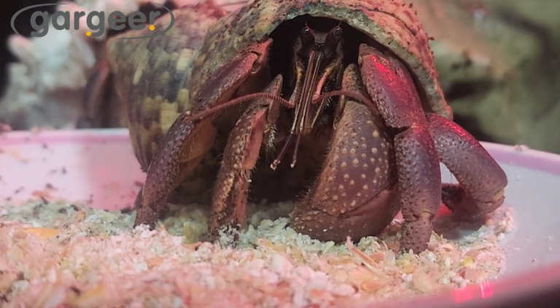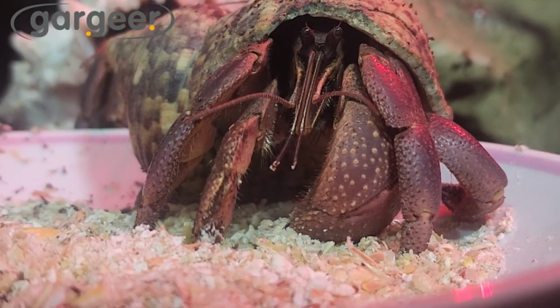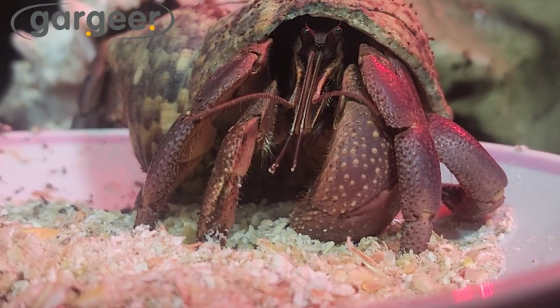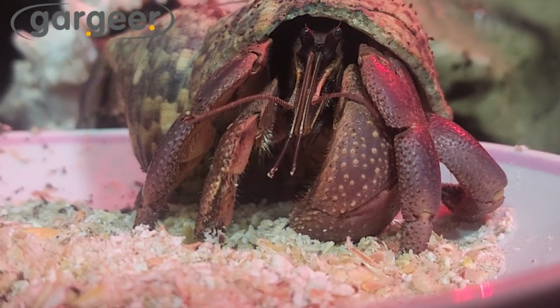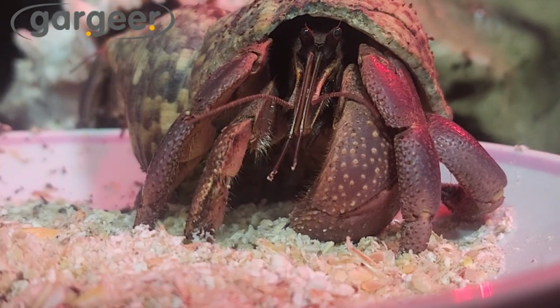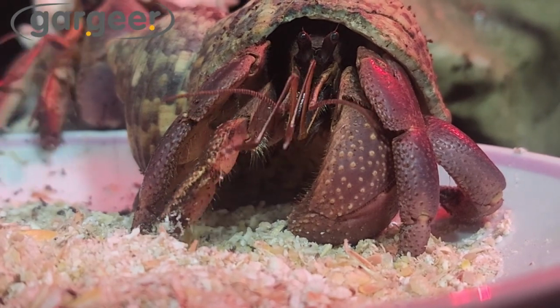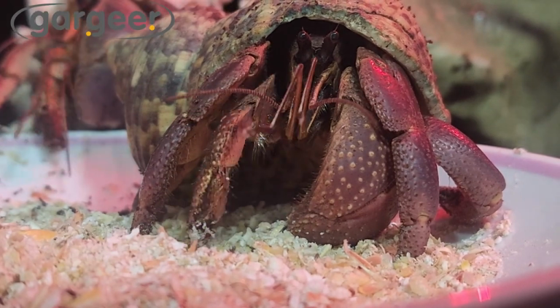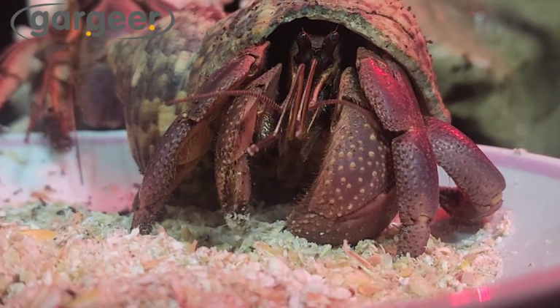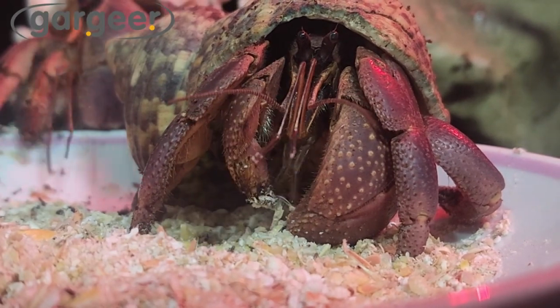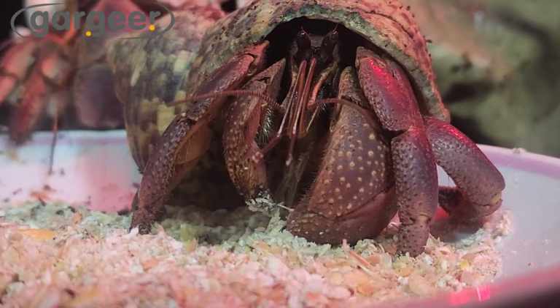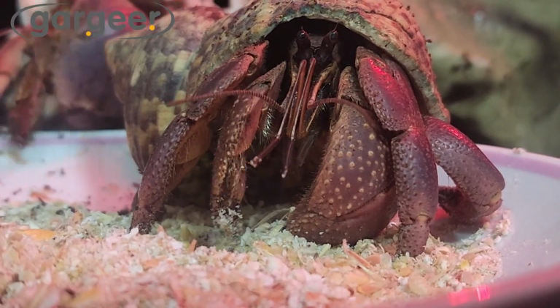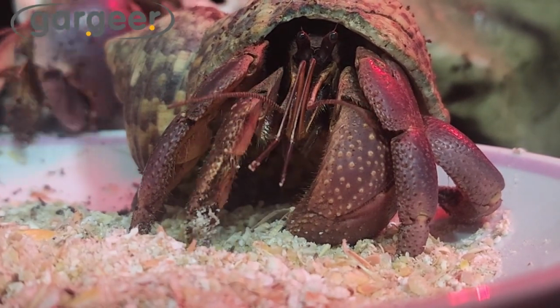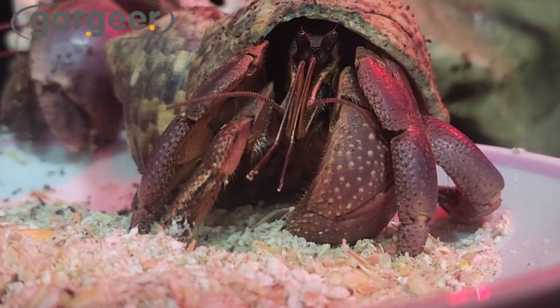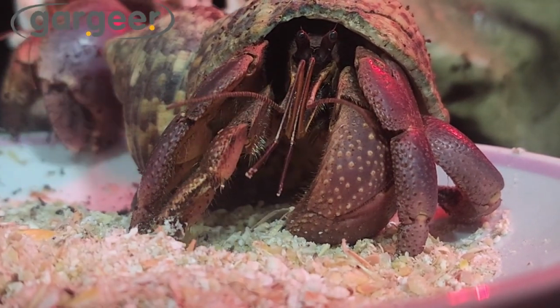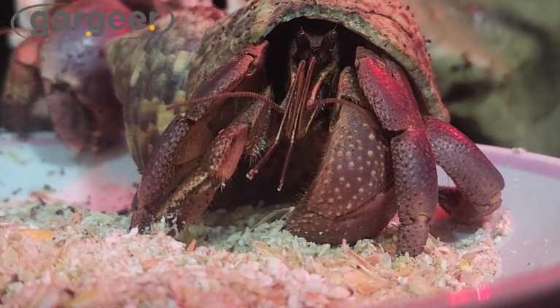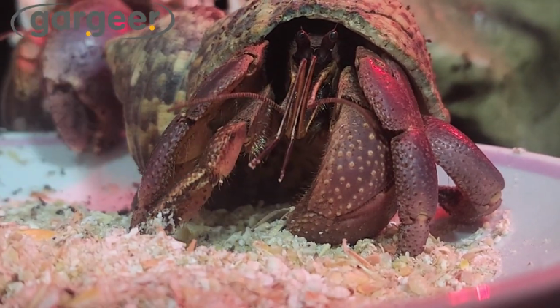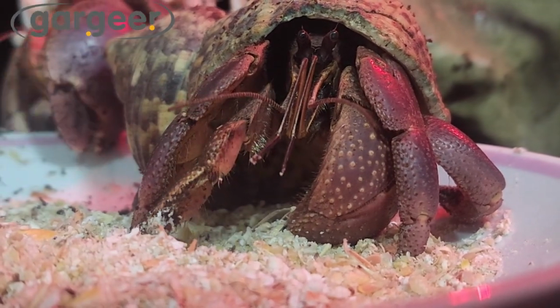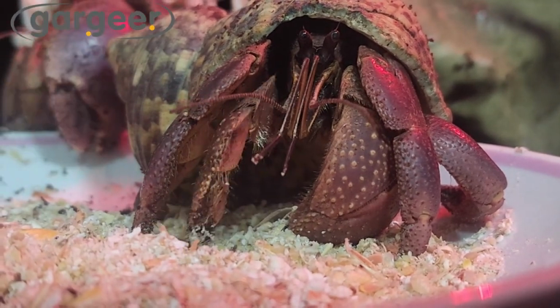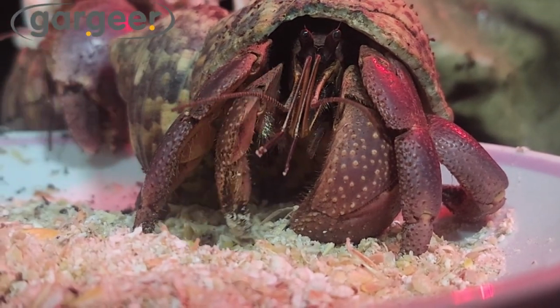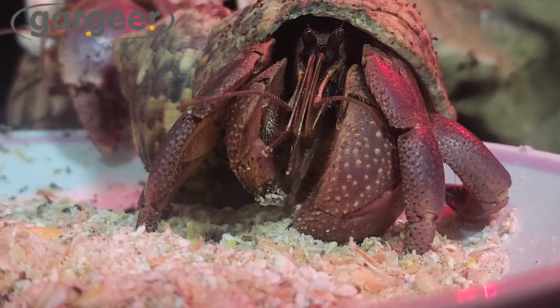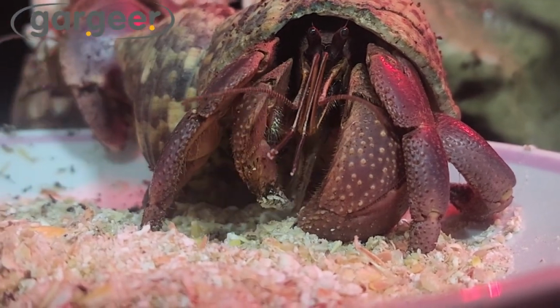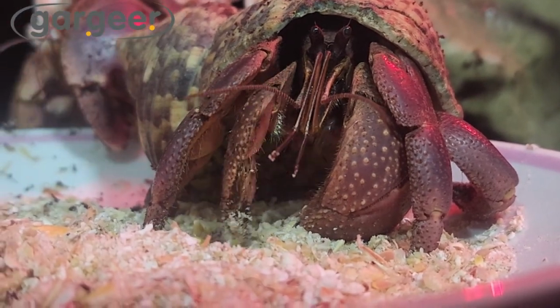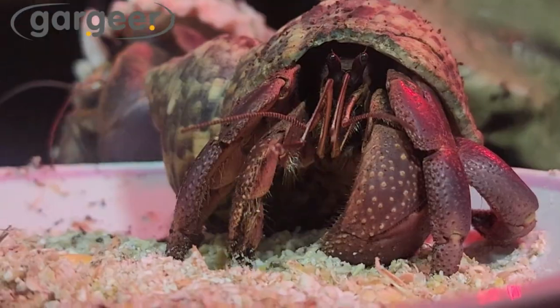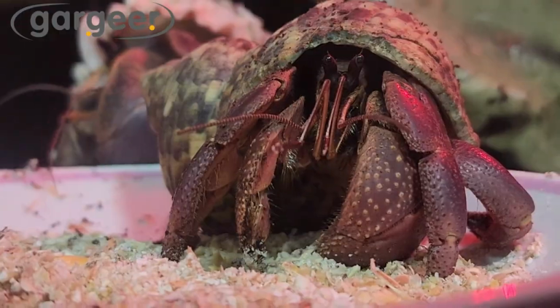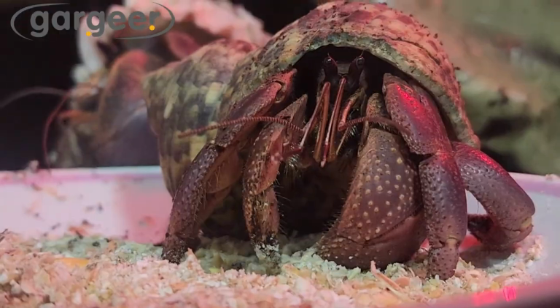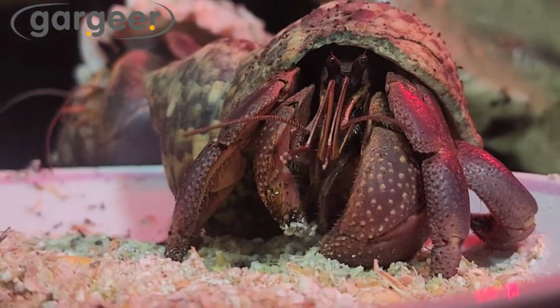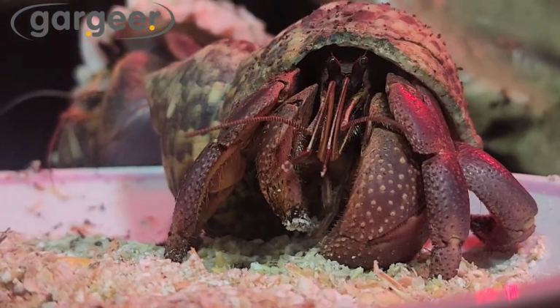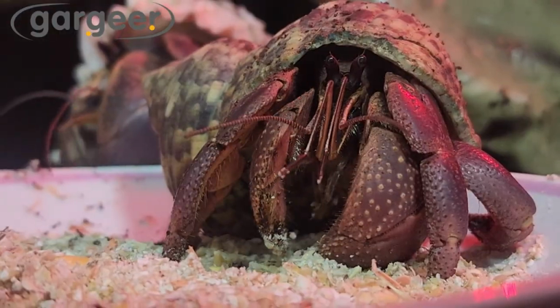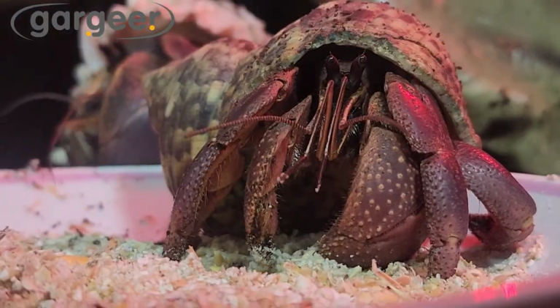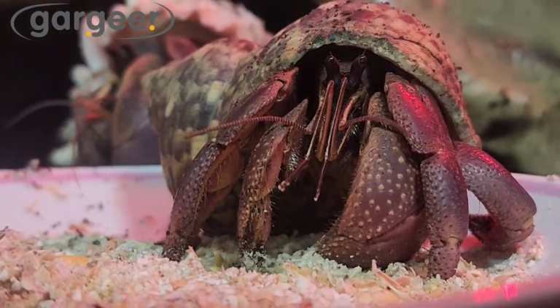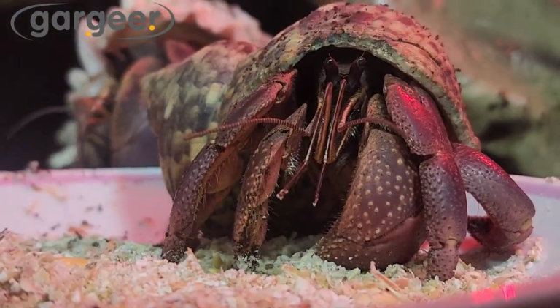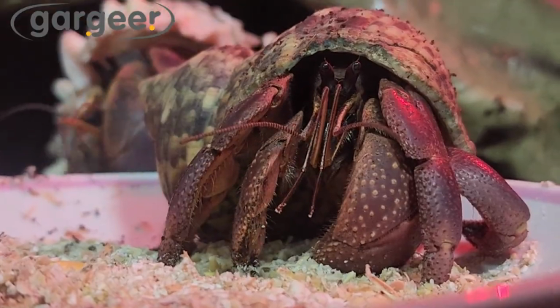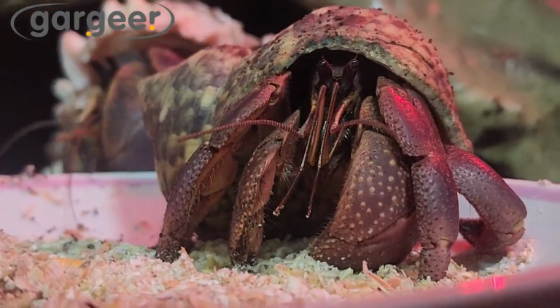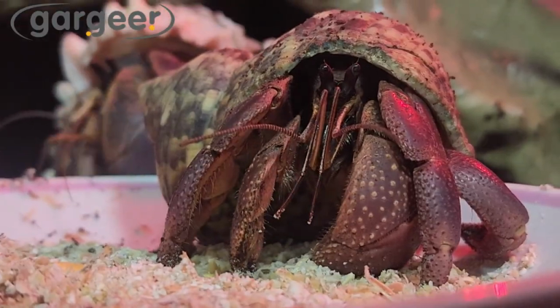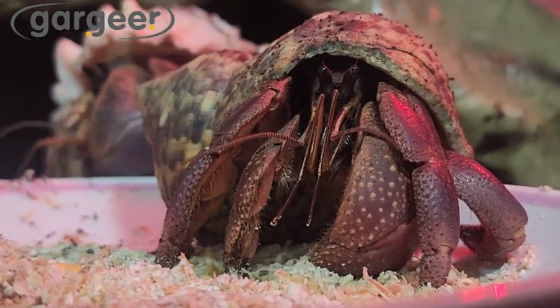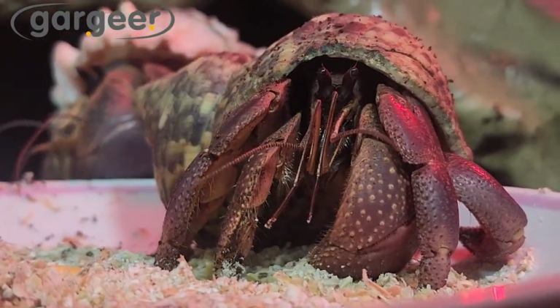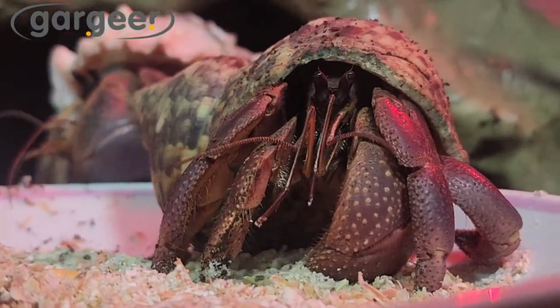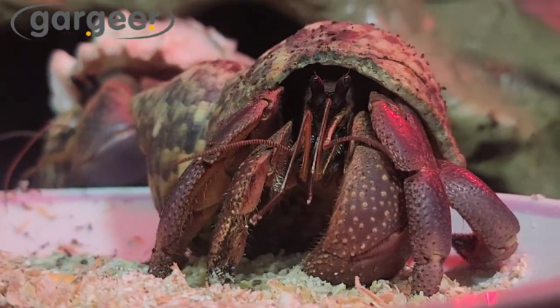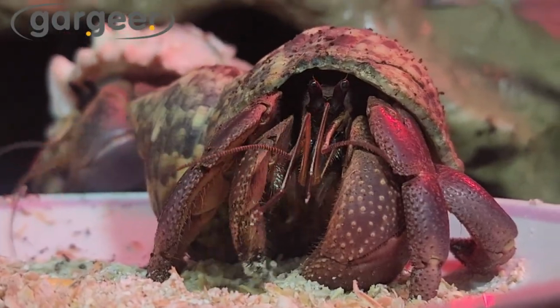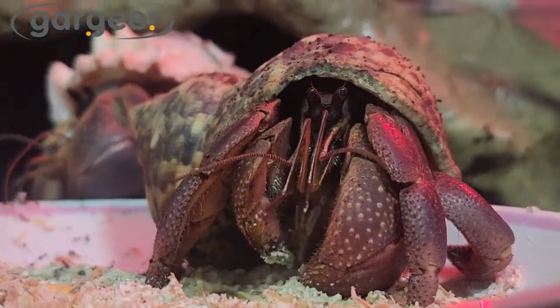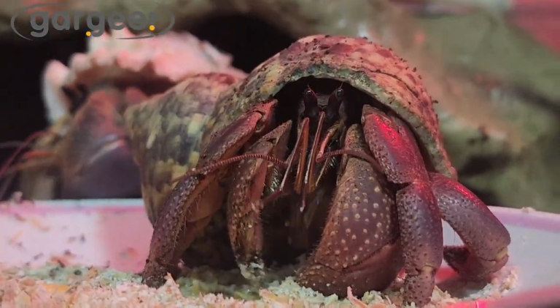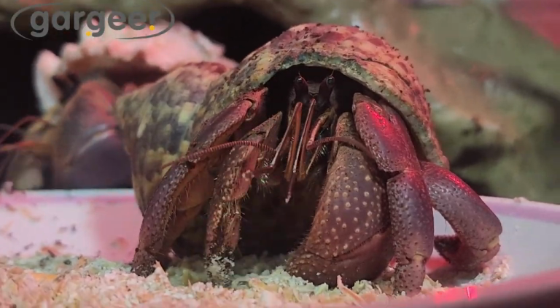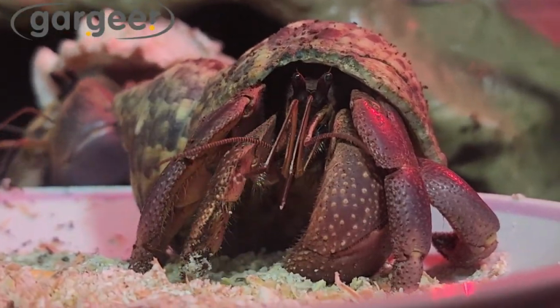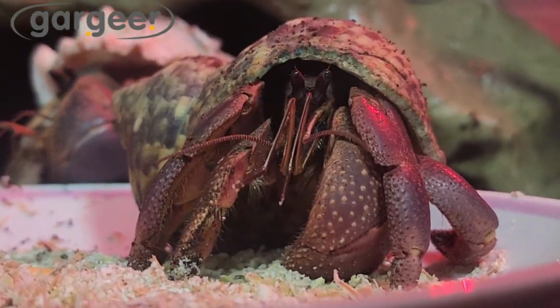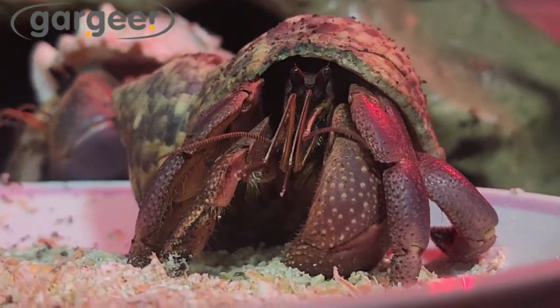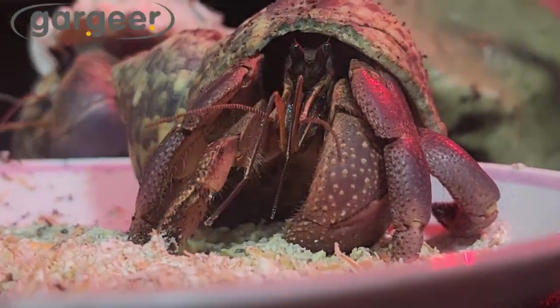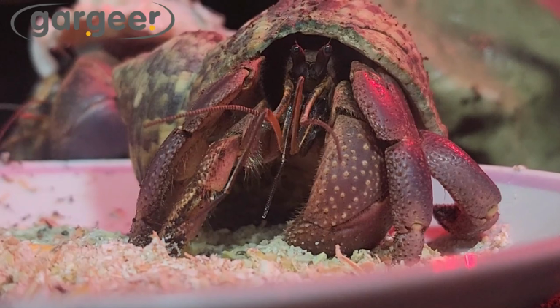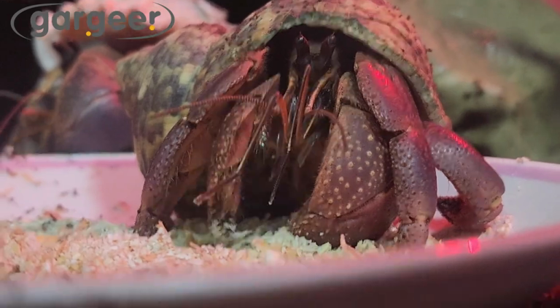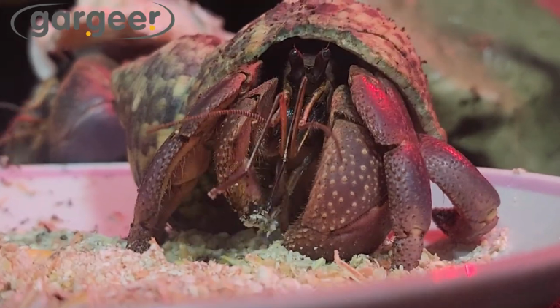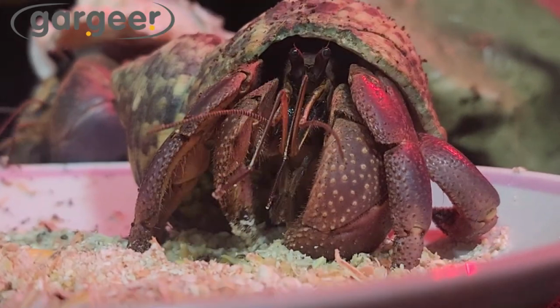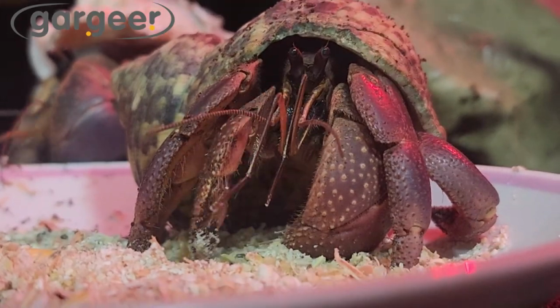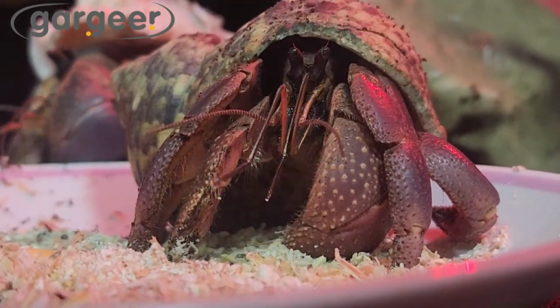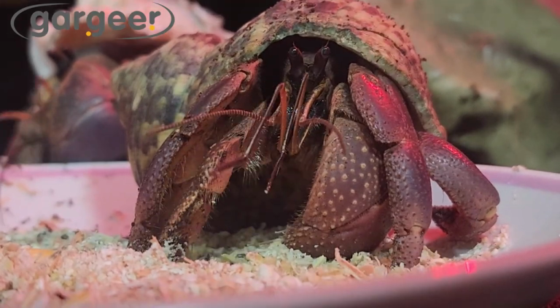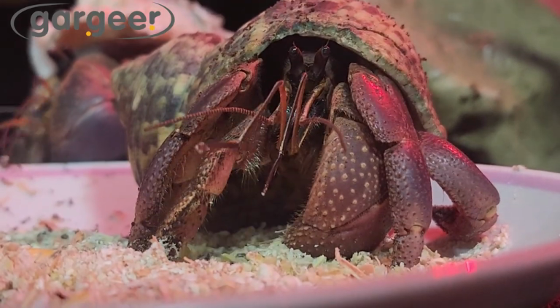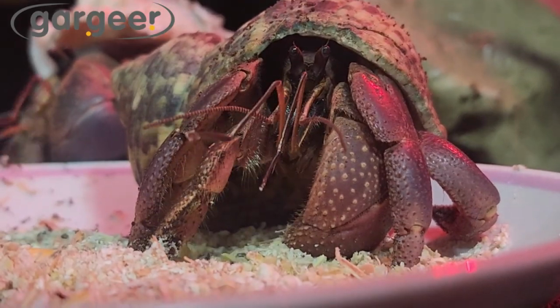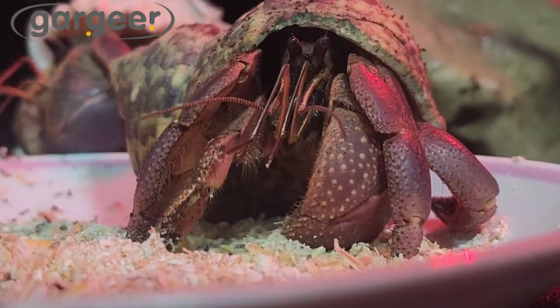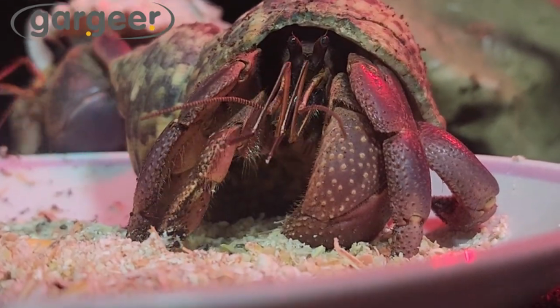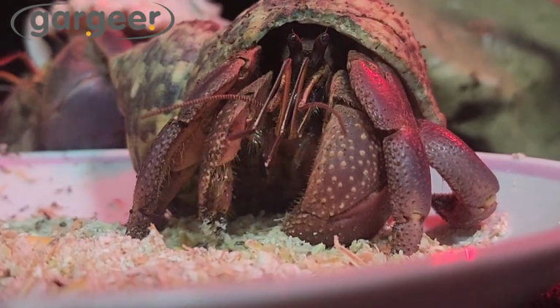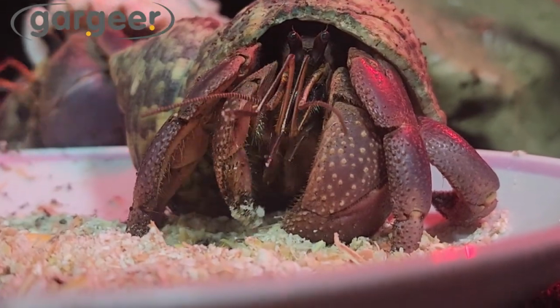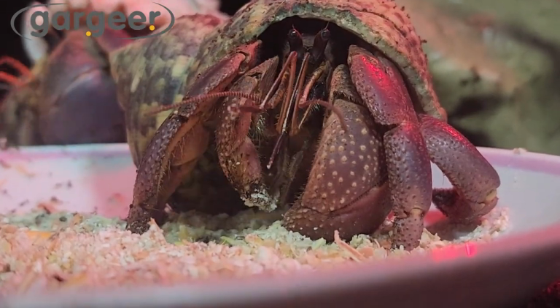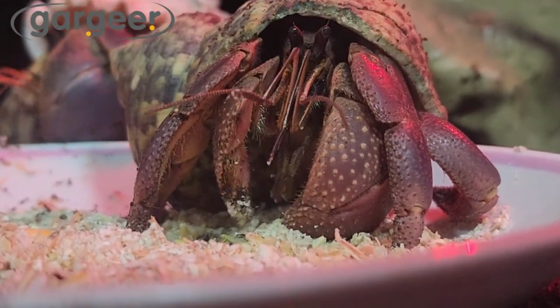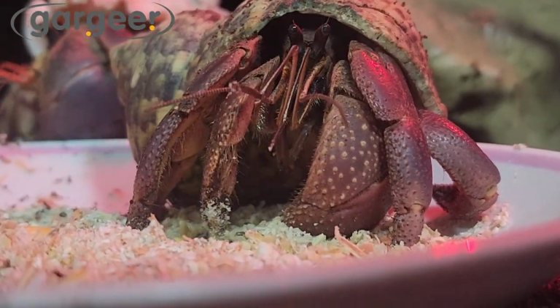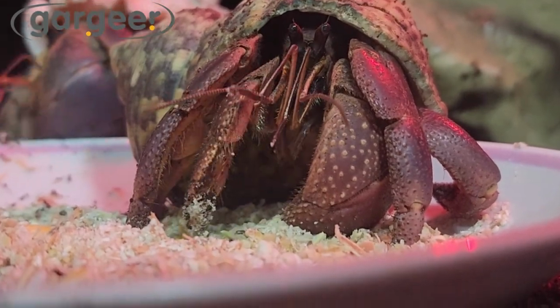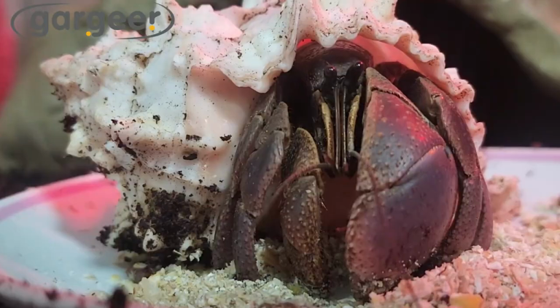Just like in the wild, your hermit crabs will enjoy sorting and choosing their favorite morsels, providing them with the stimulation they need.